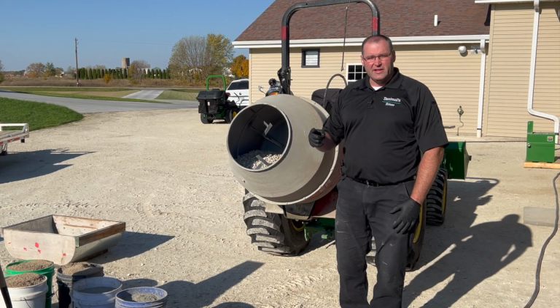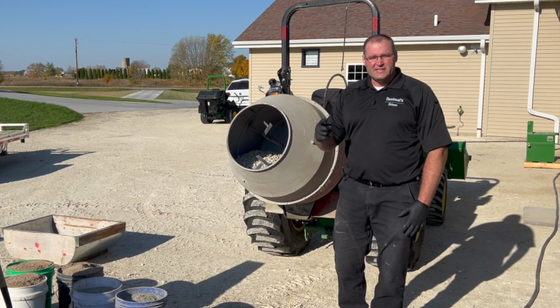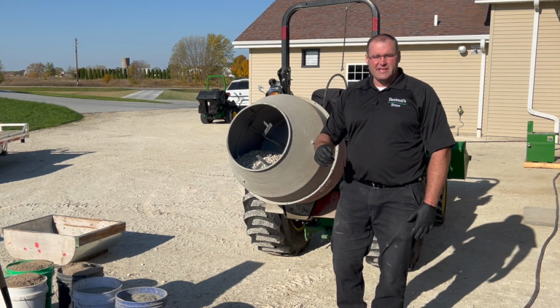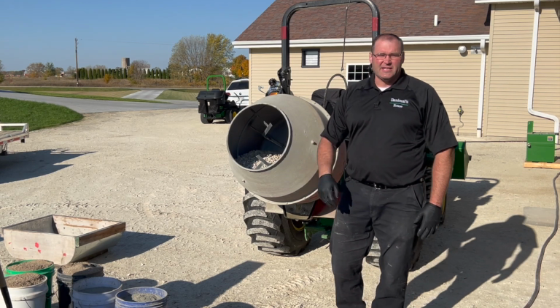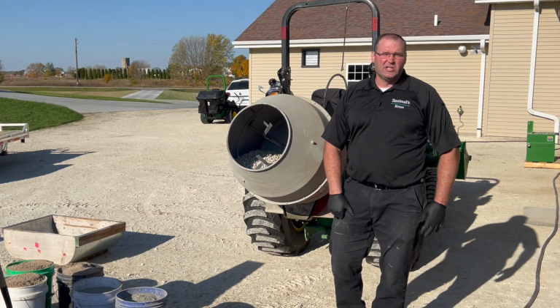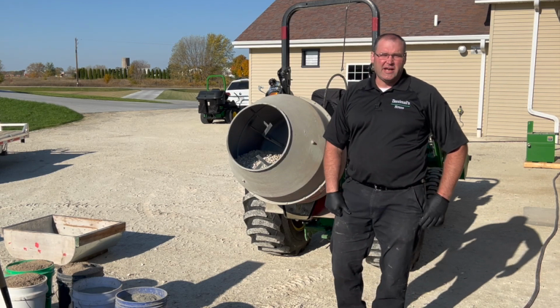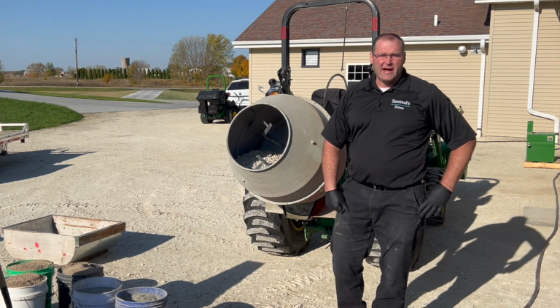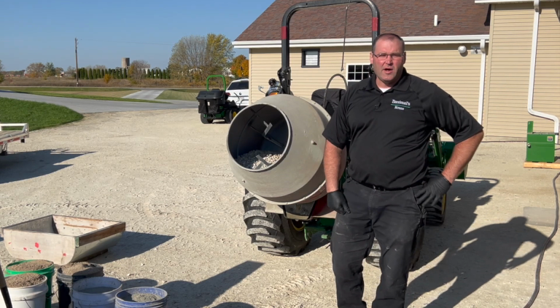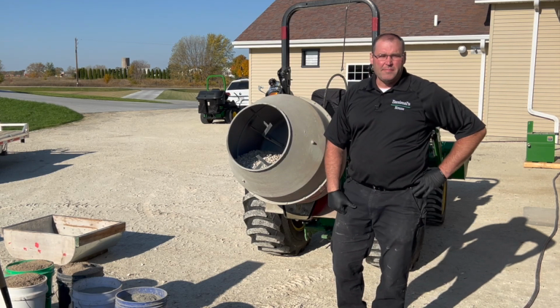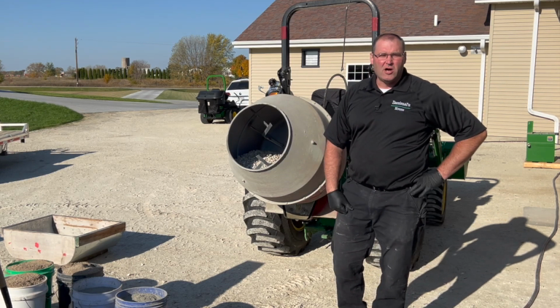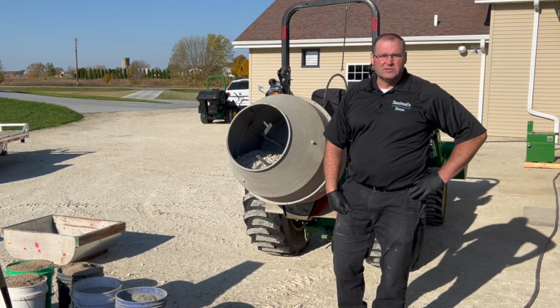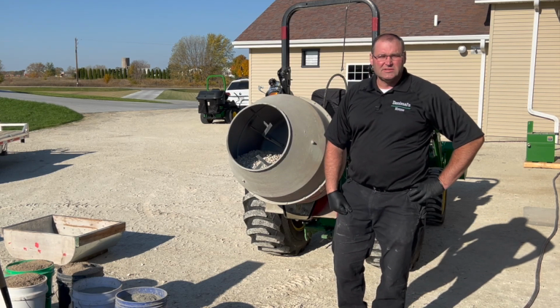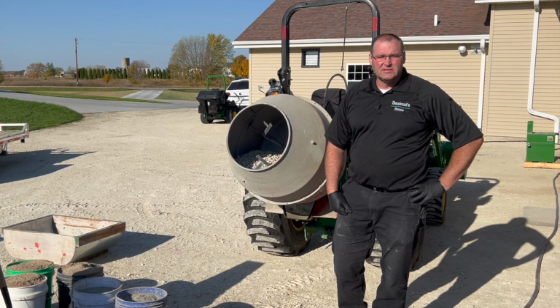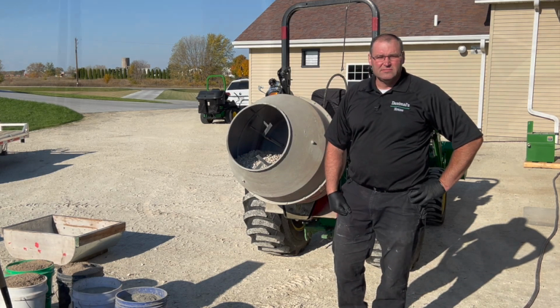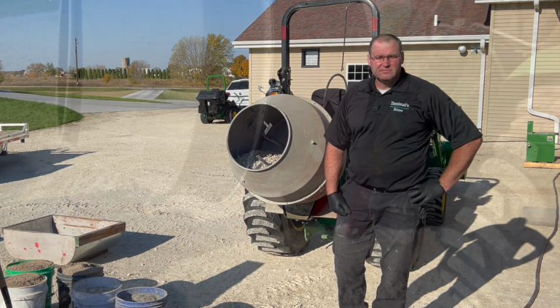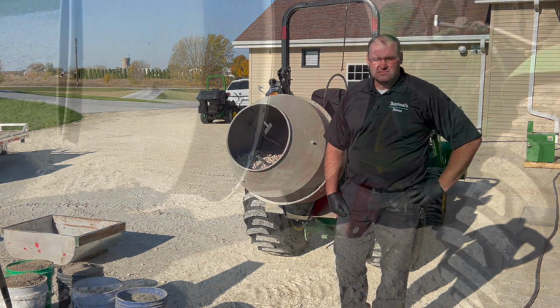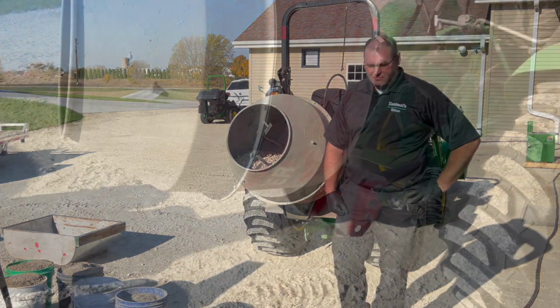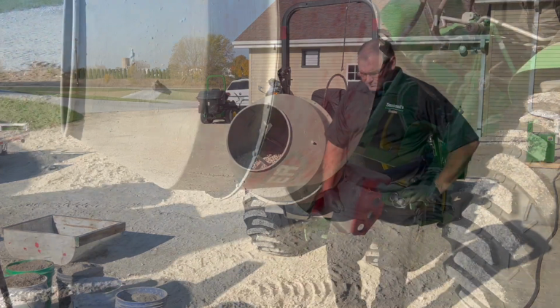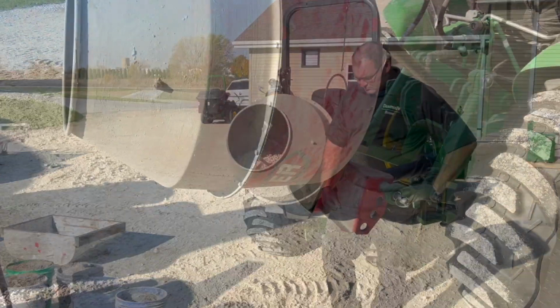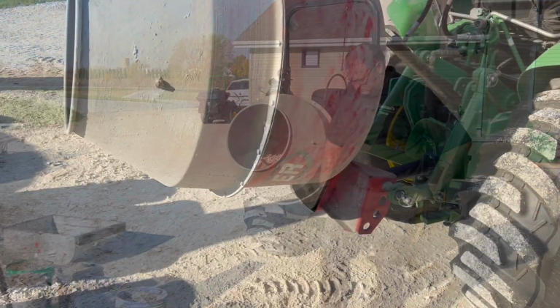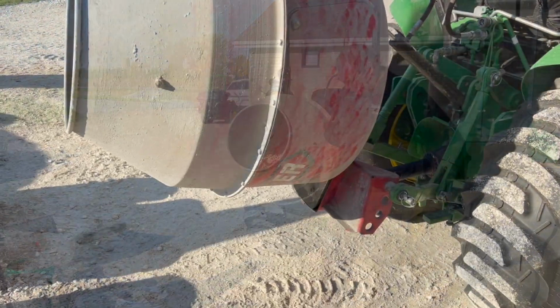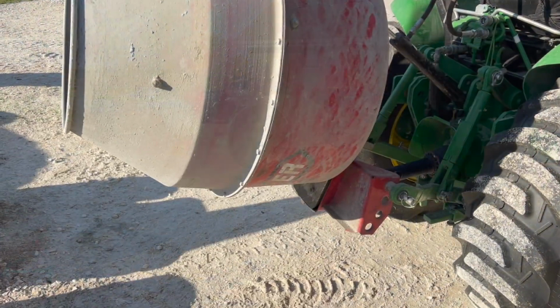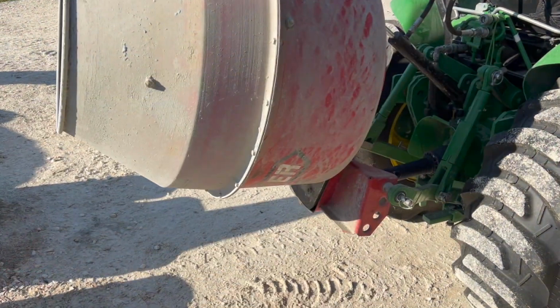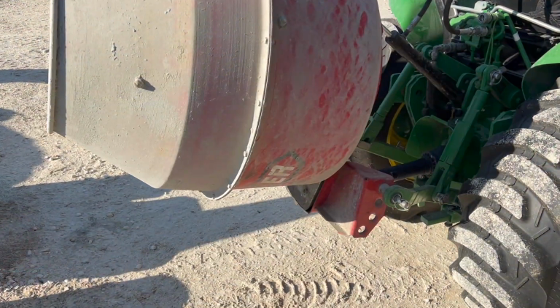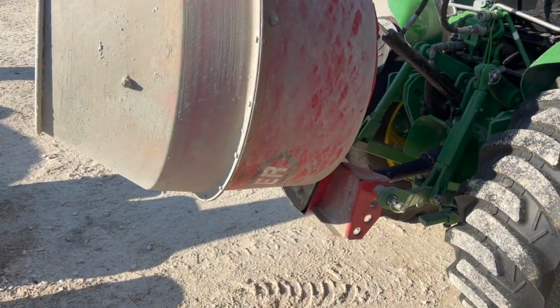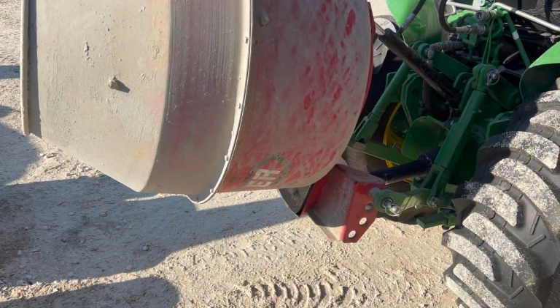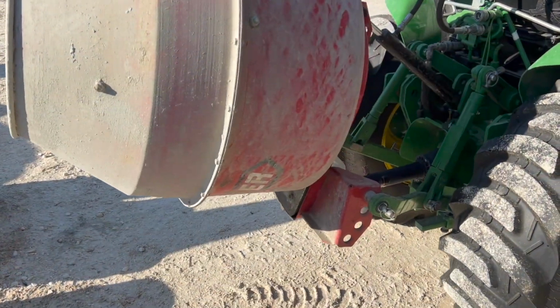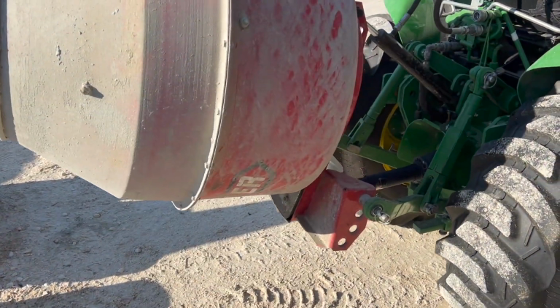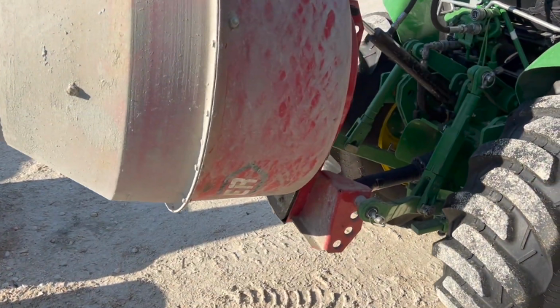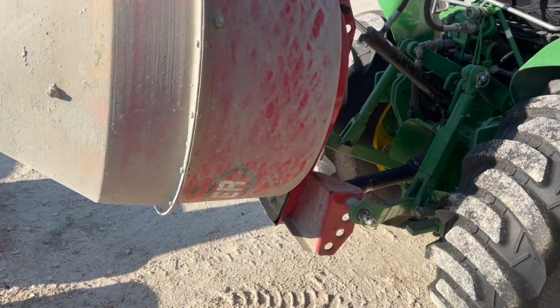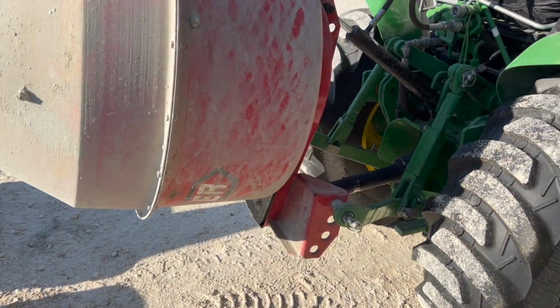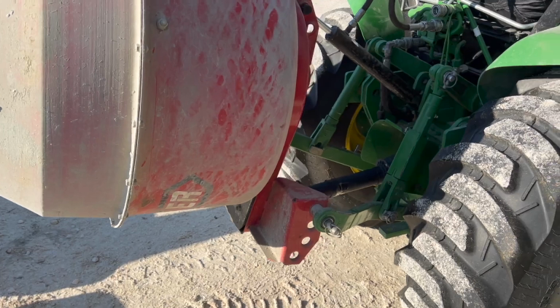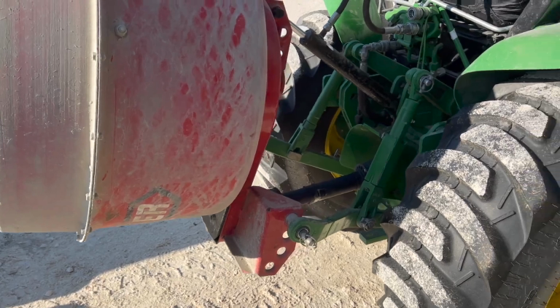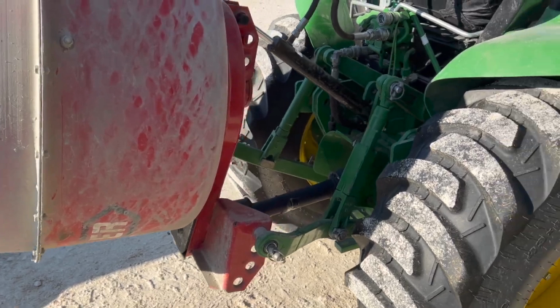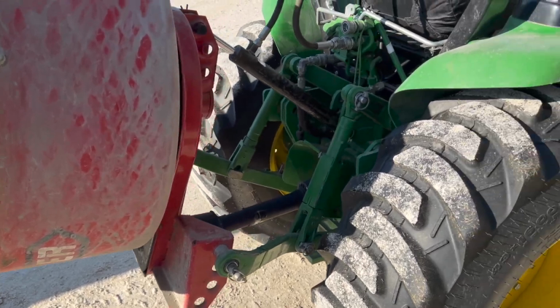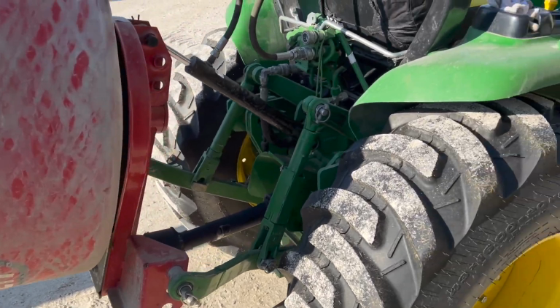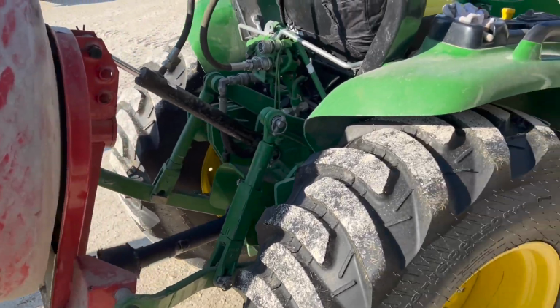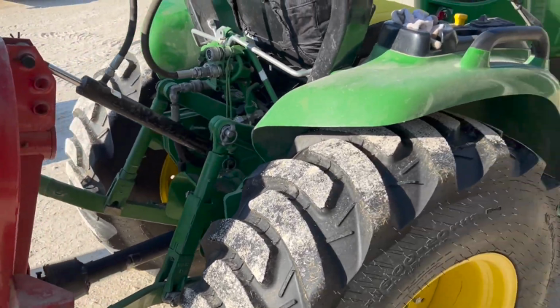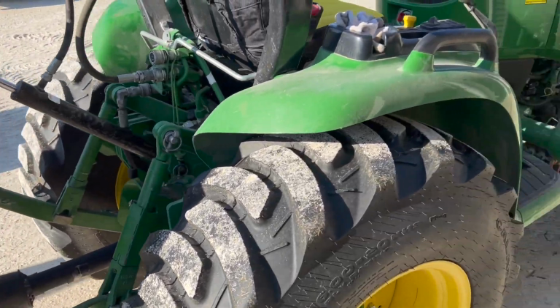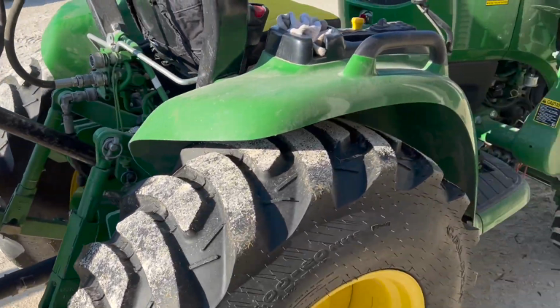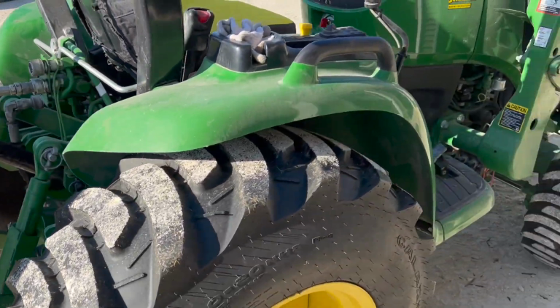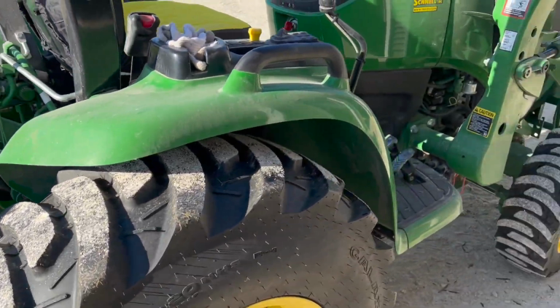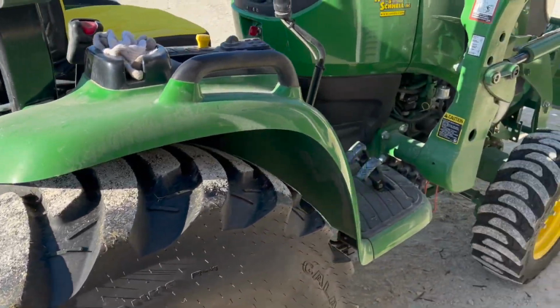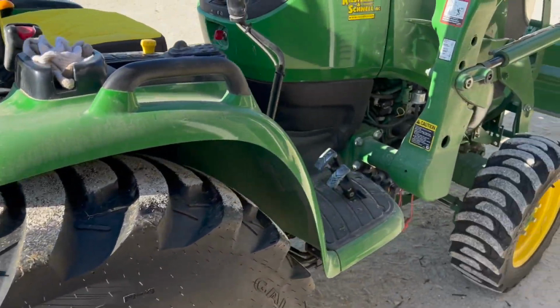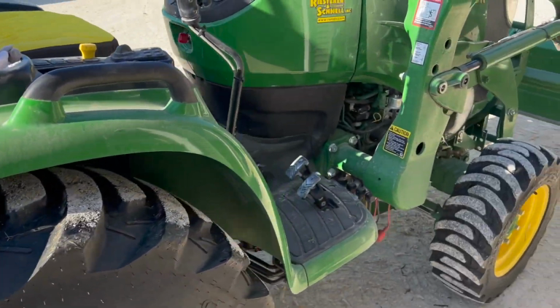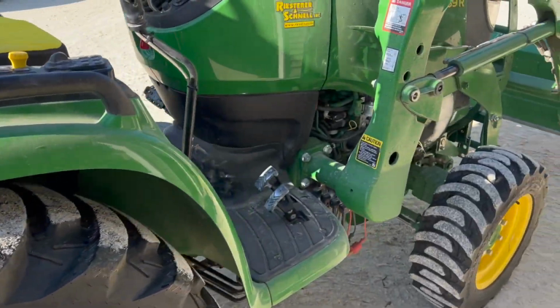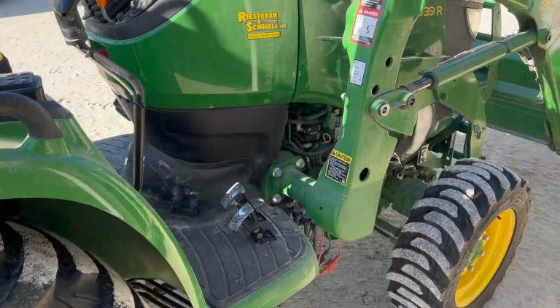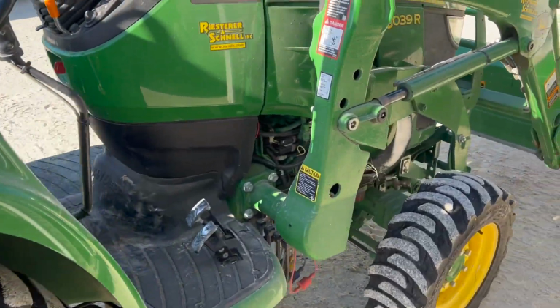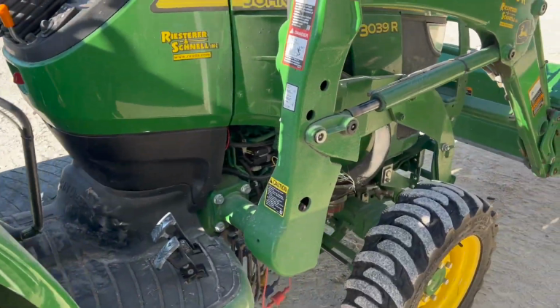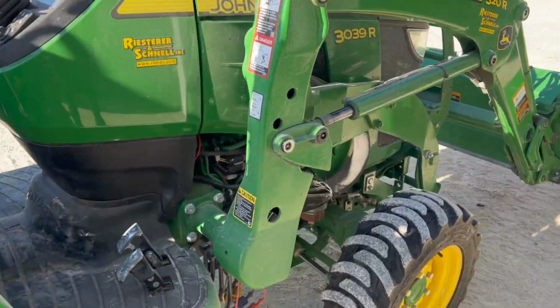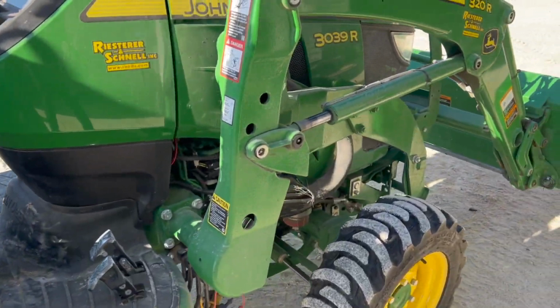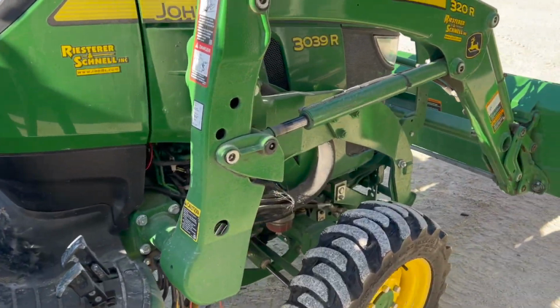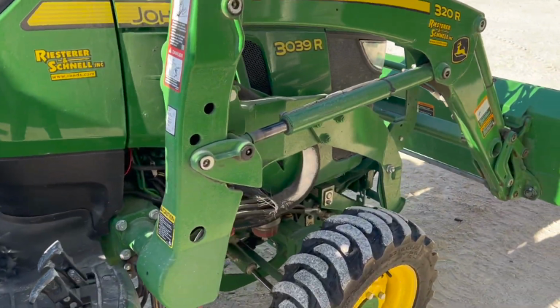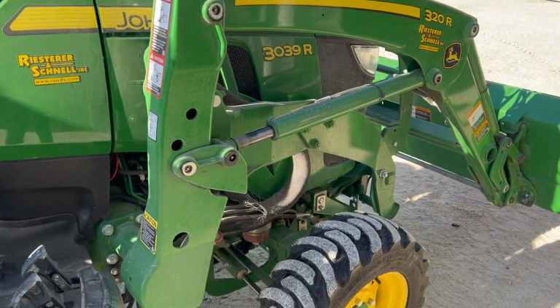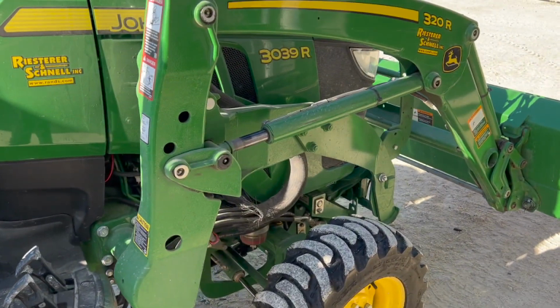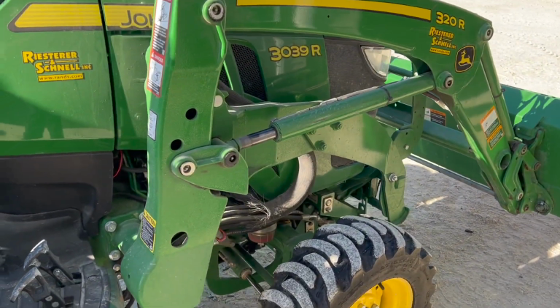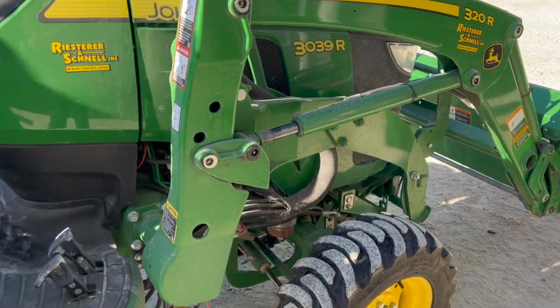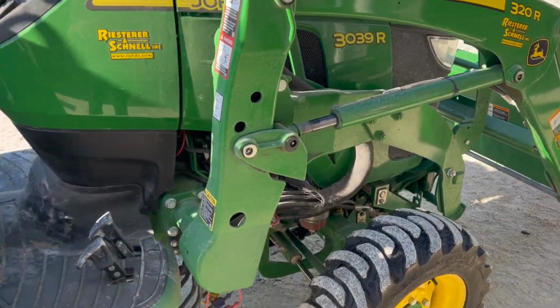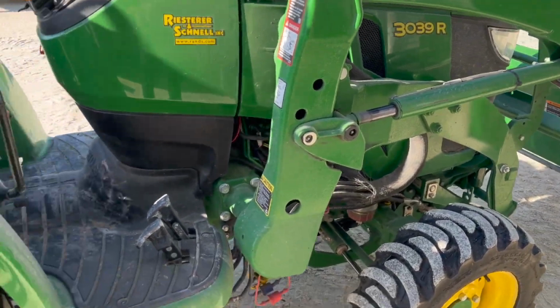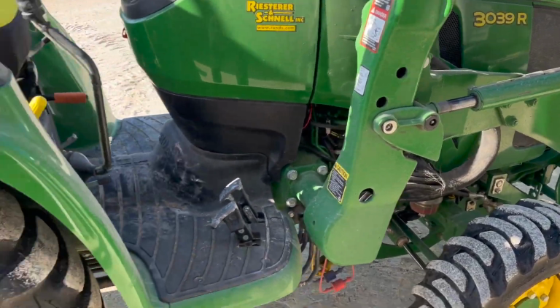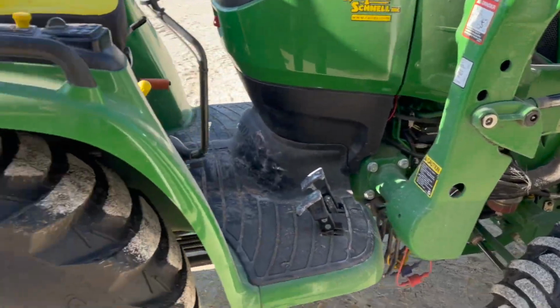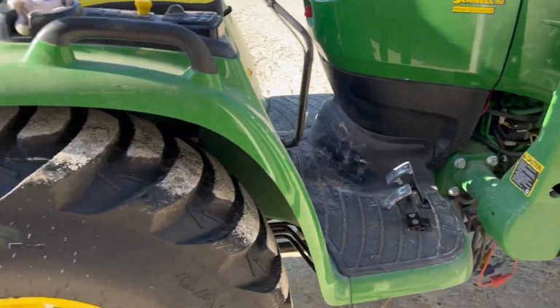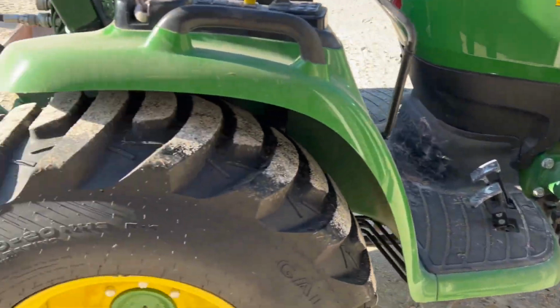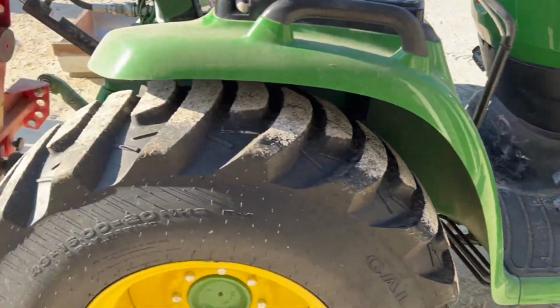Now let's take a look at how it mounts. Here's a look at my connection to the John Deere 3039R tractor.